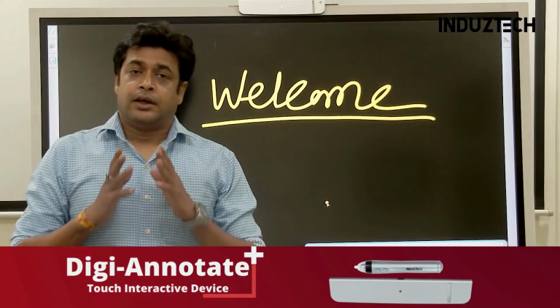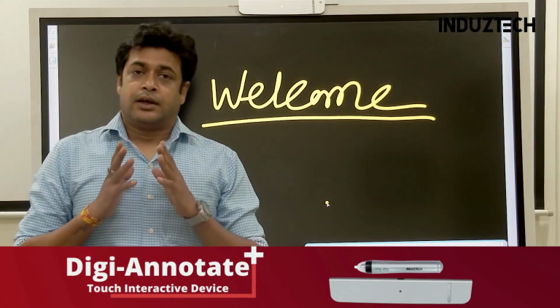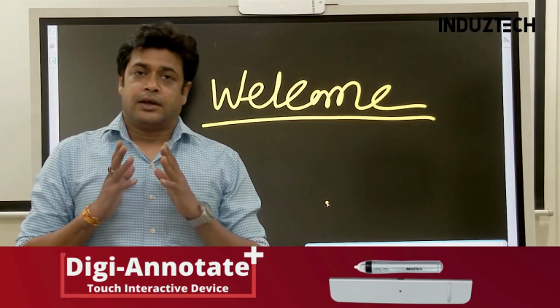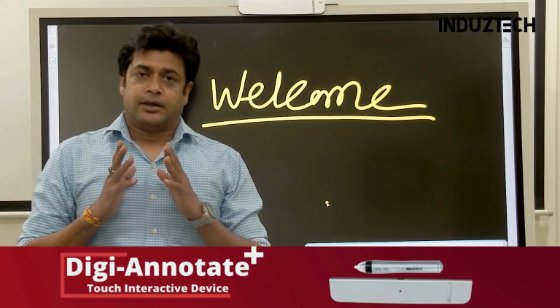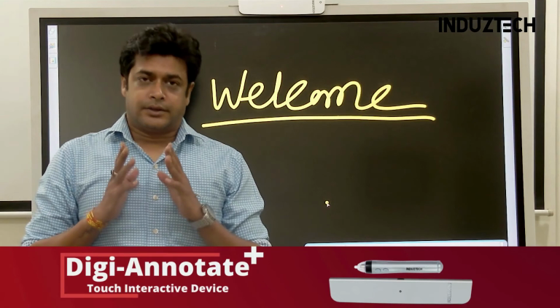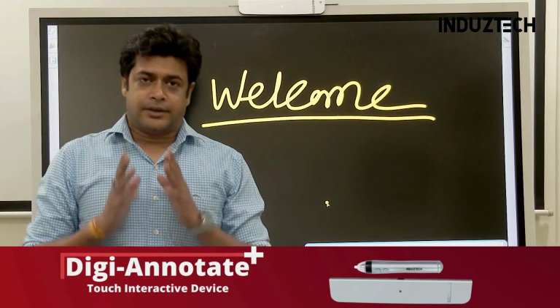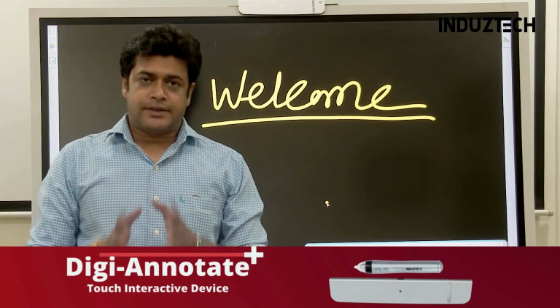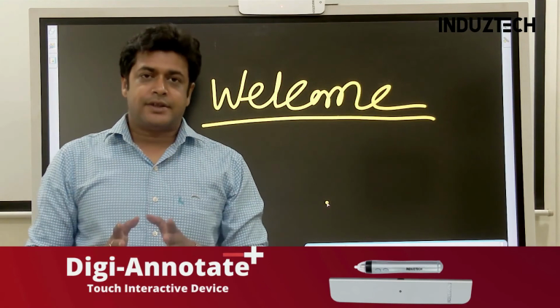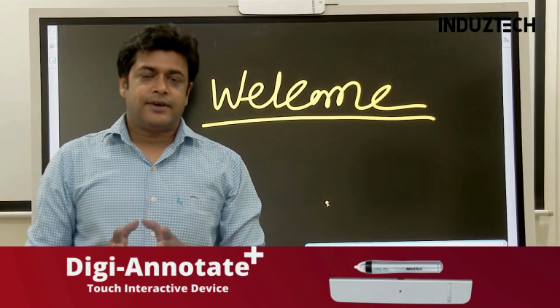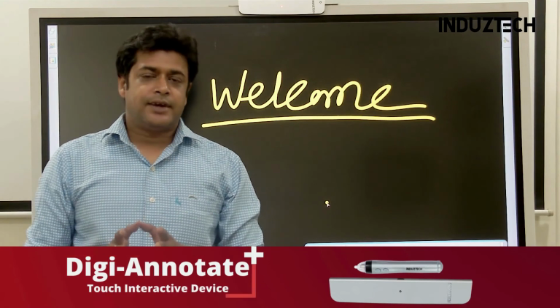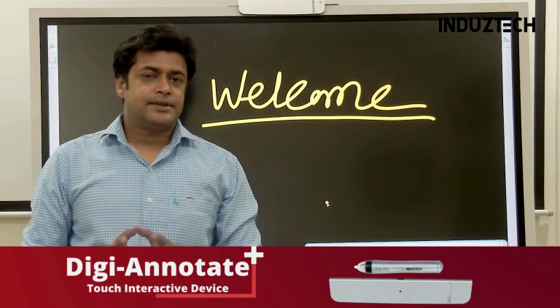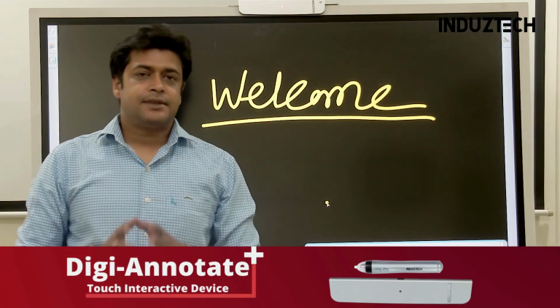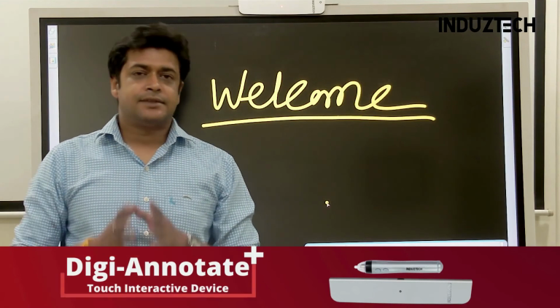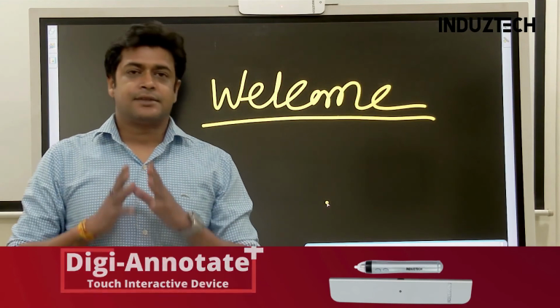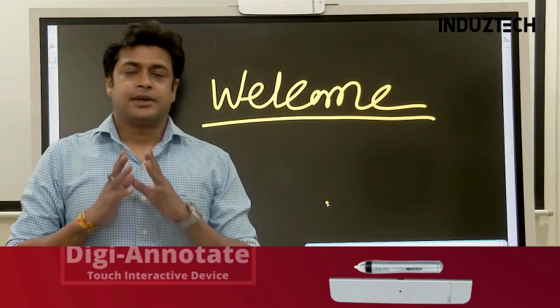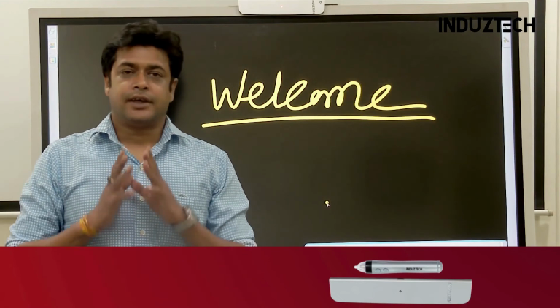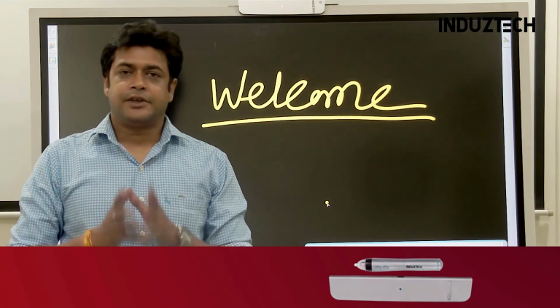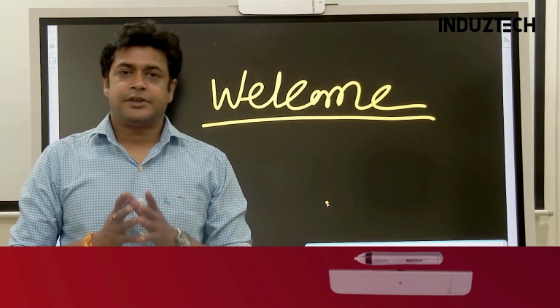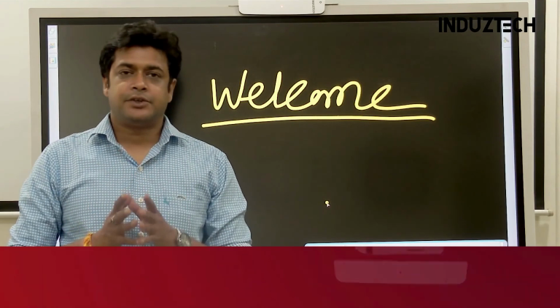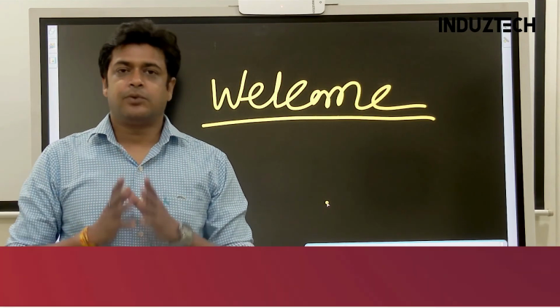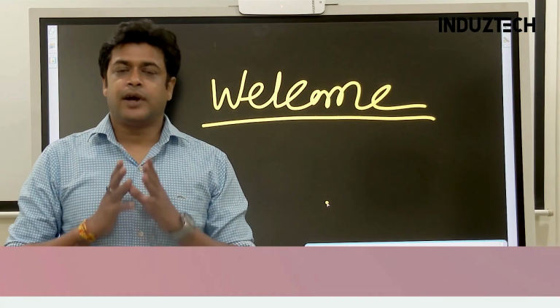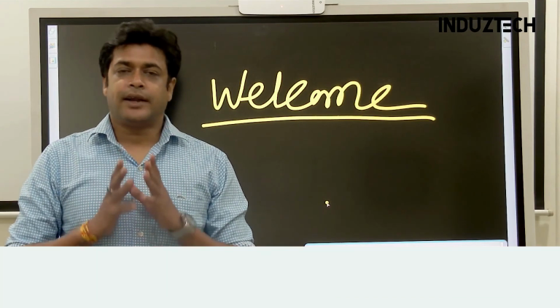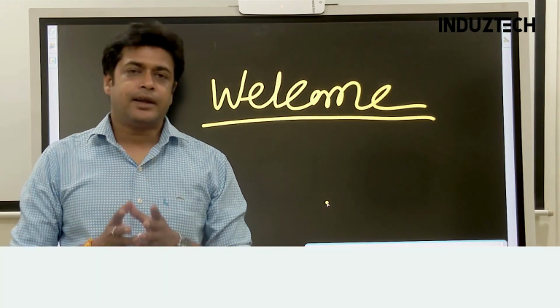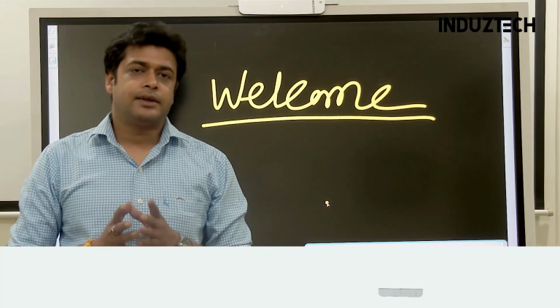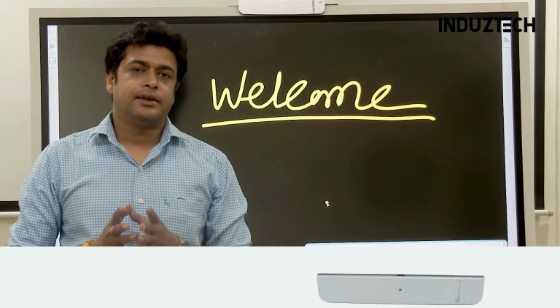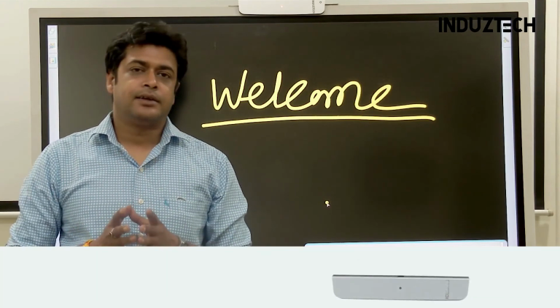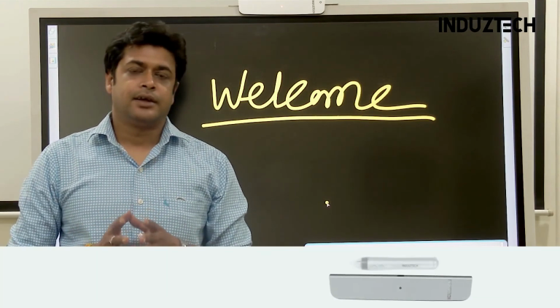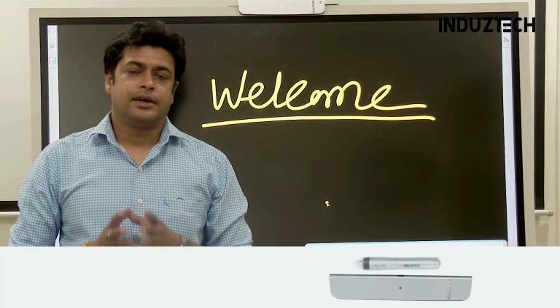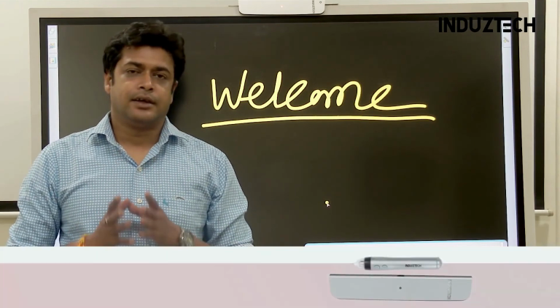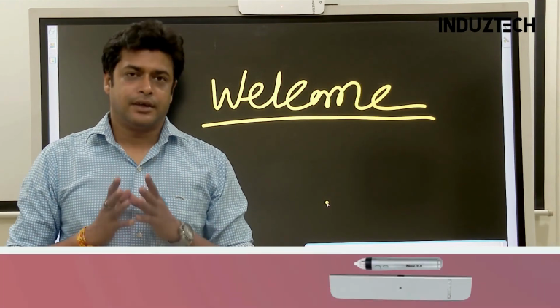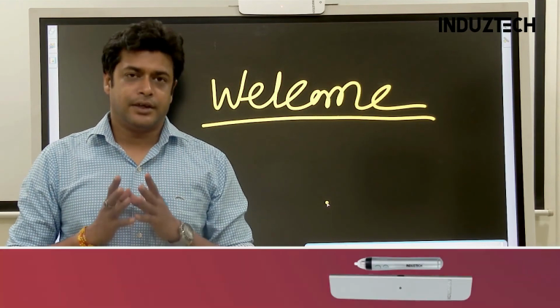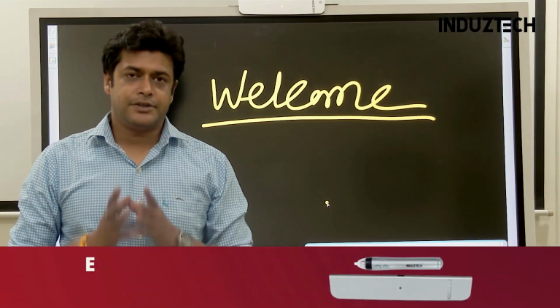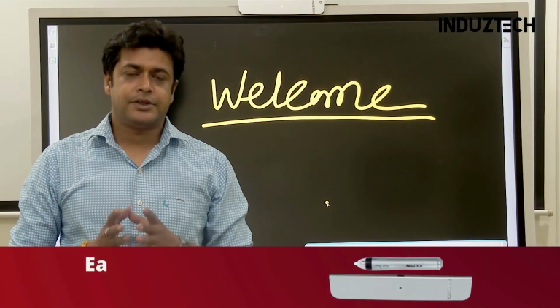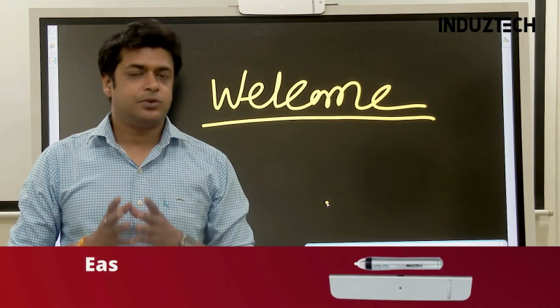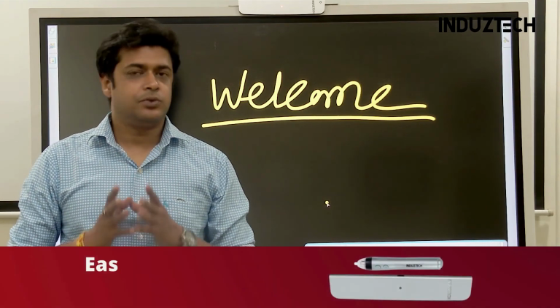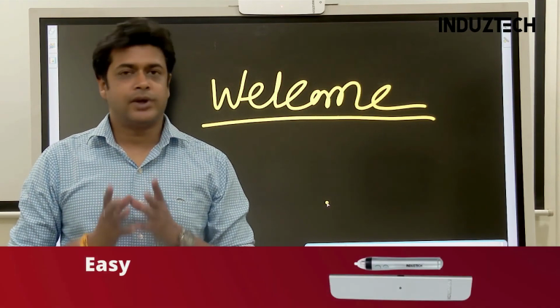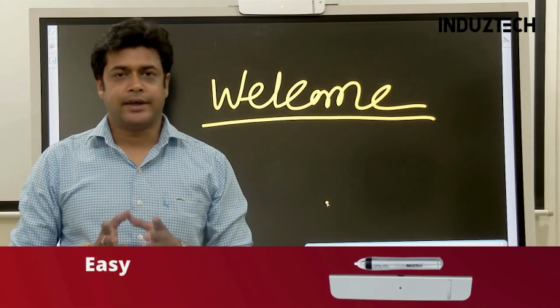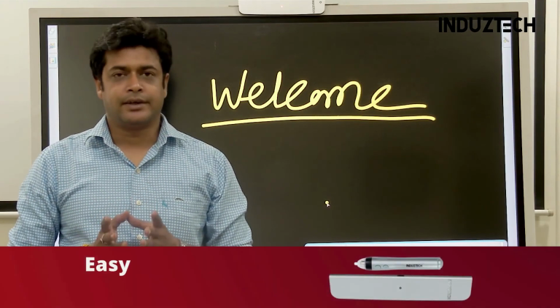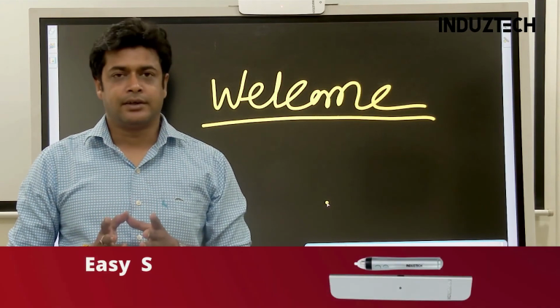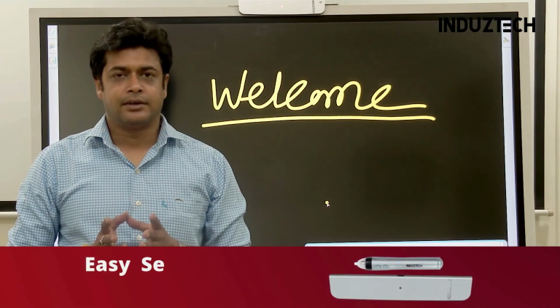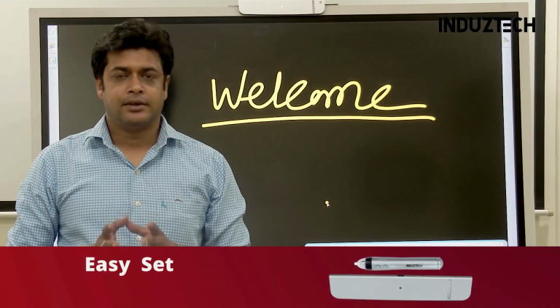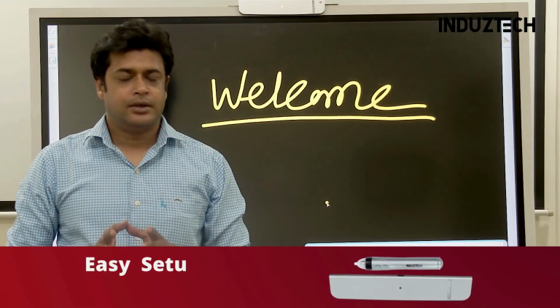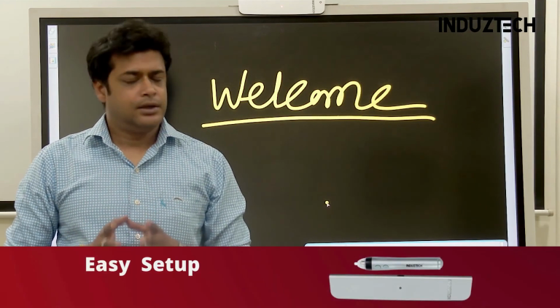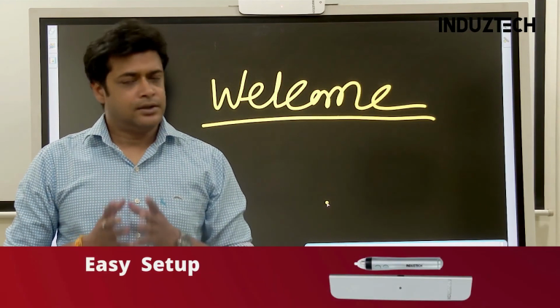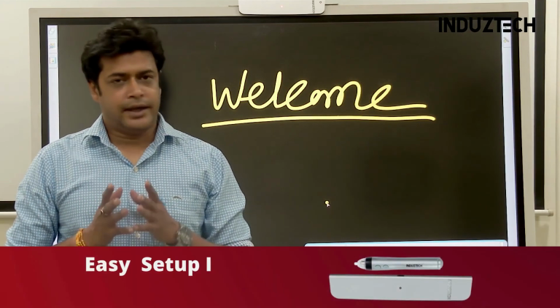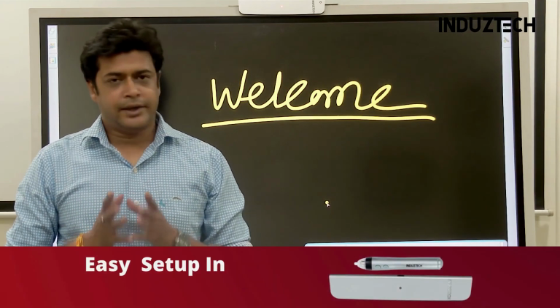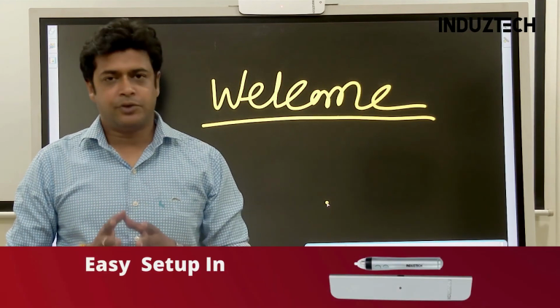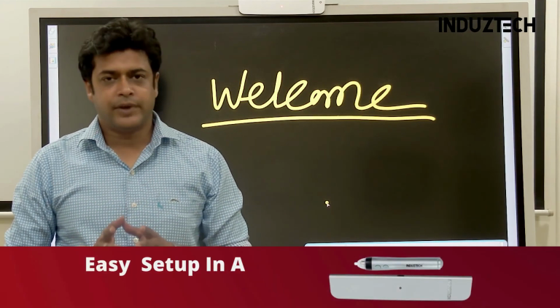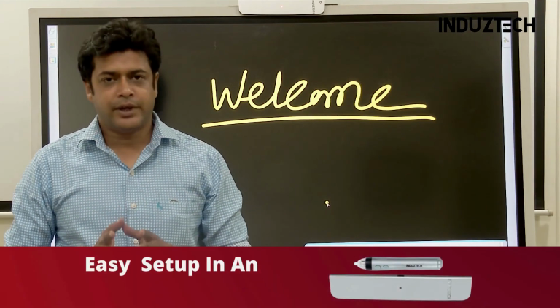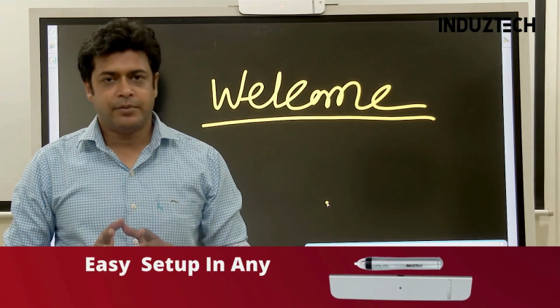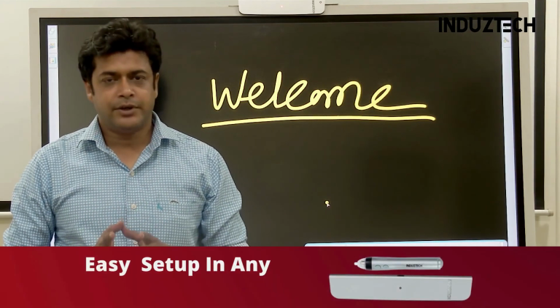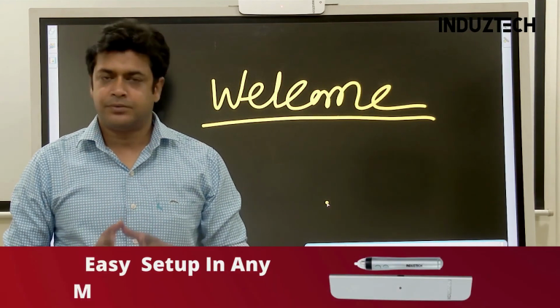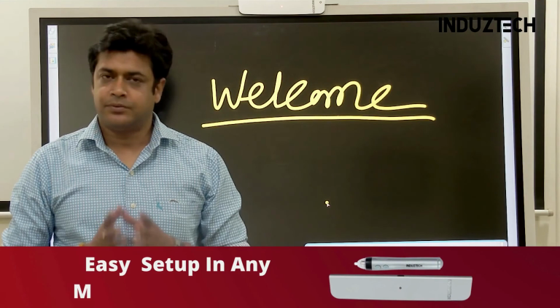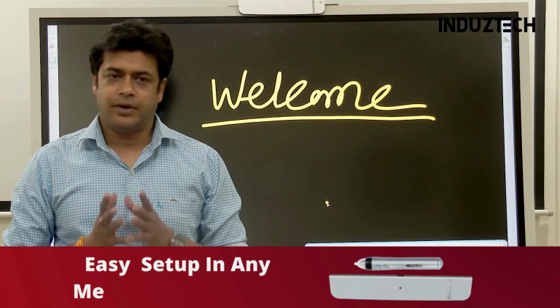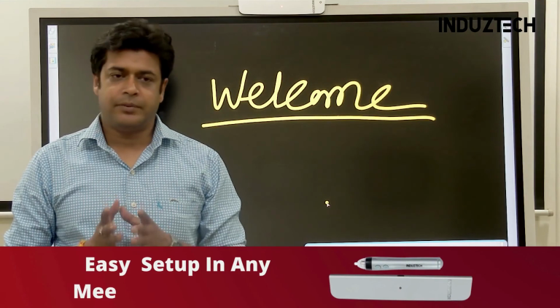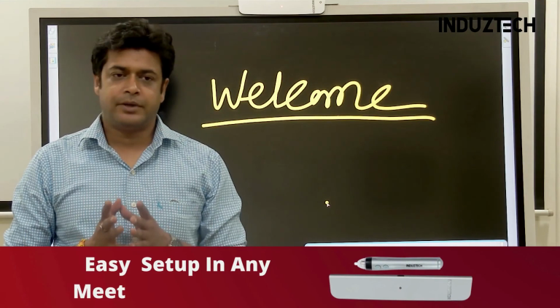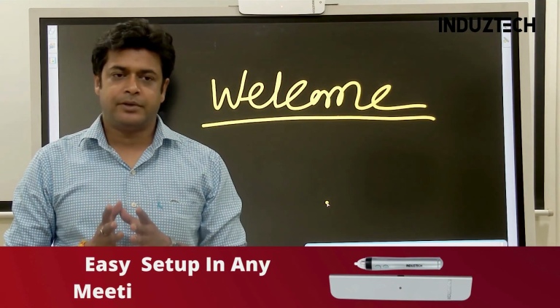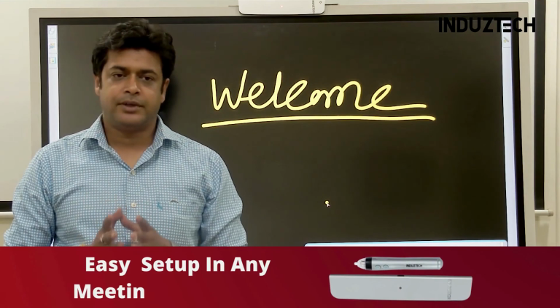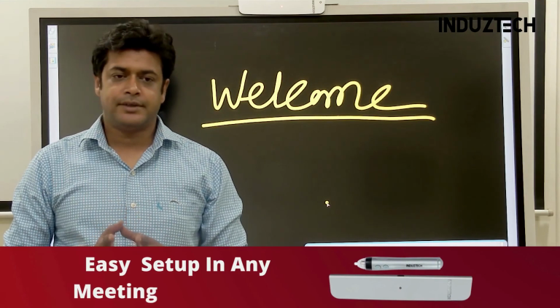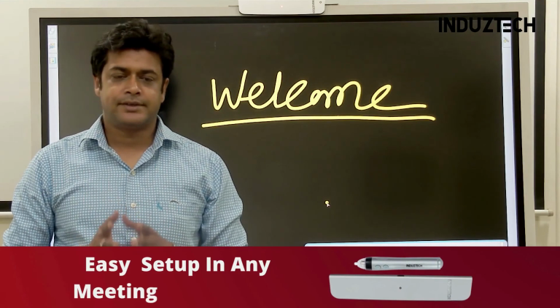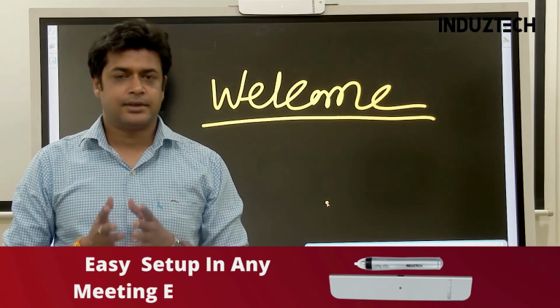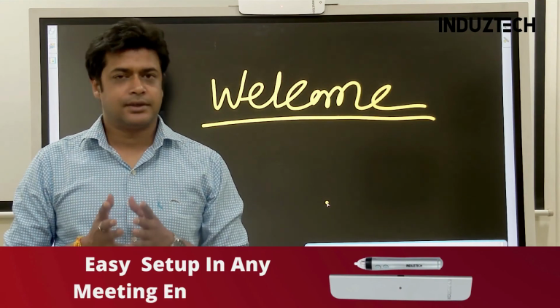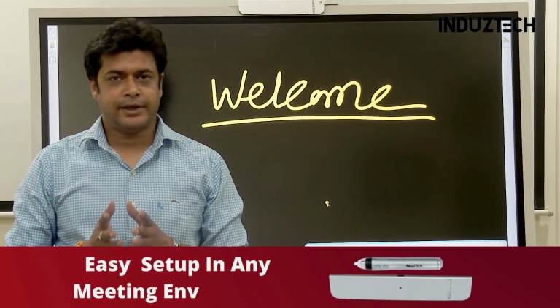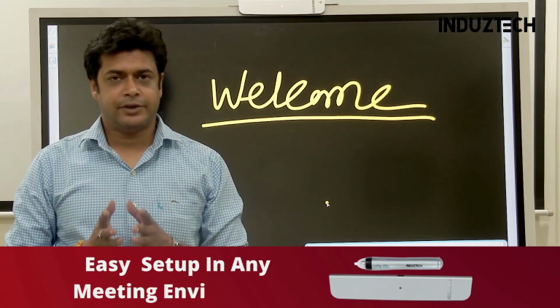This device is easy to connect, easy to write. Thank you very much for being with us. Thank you.